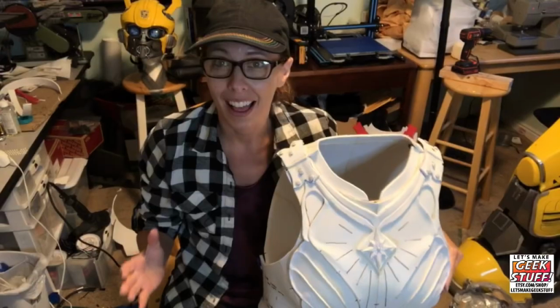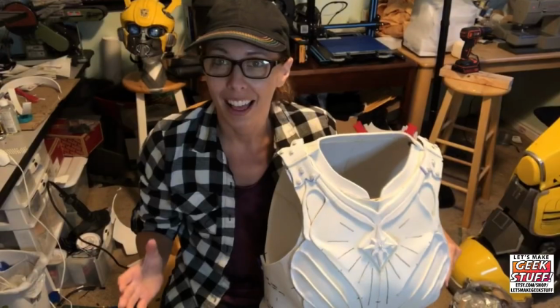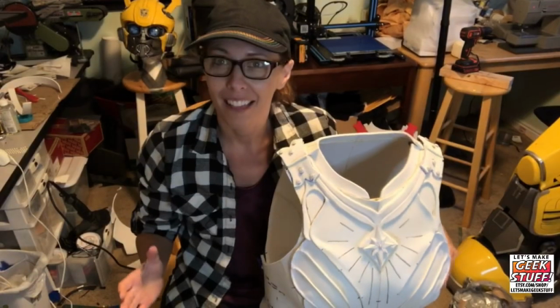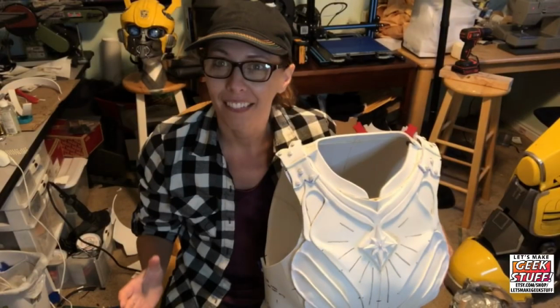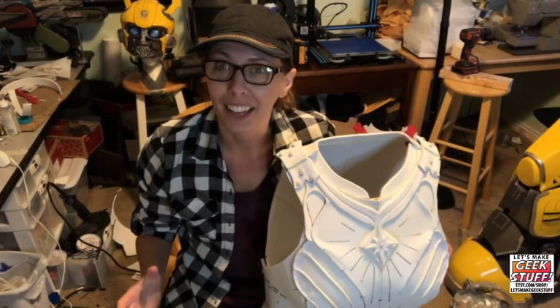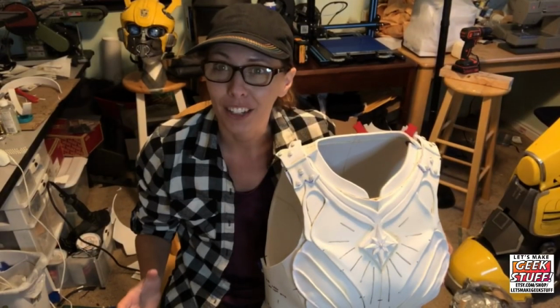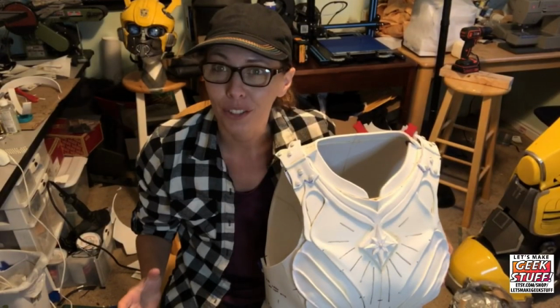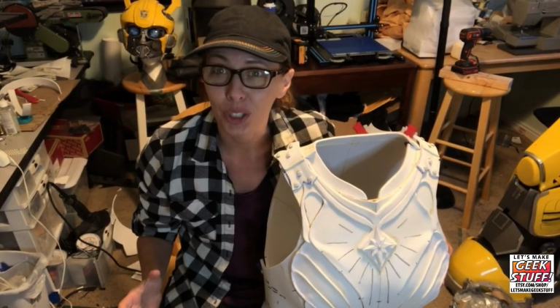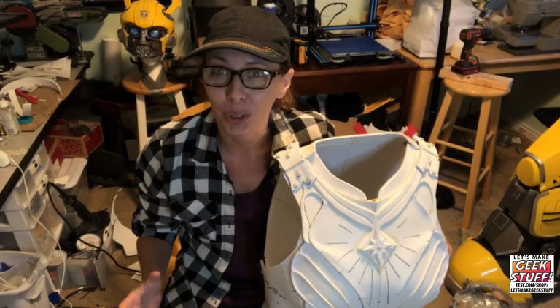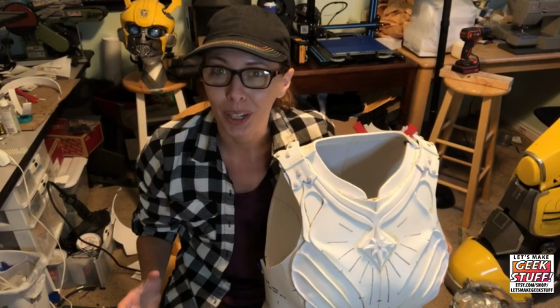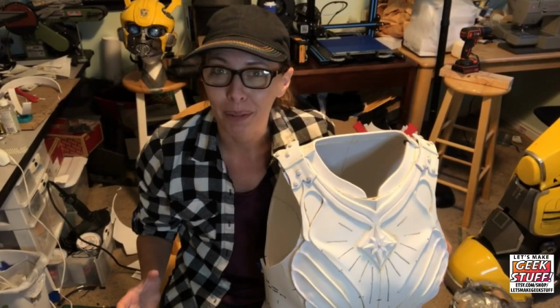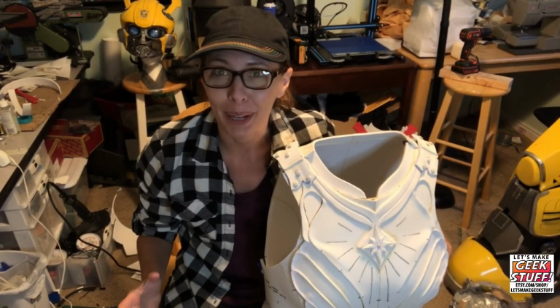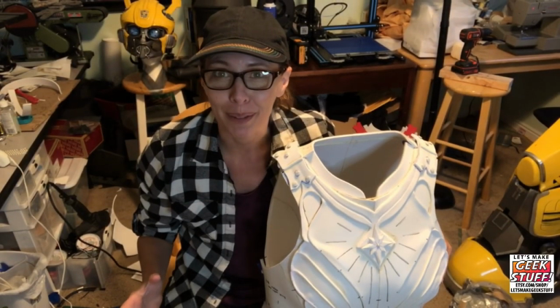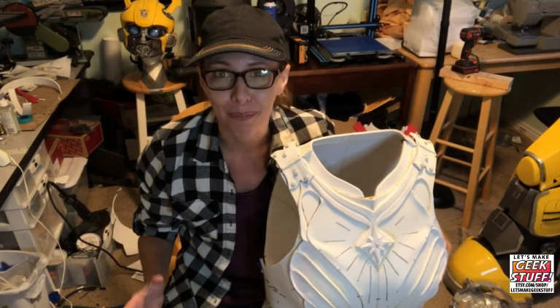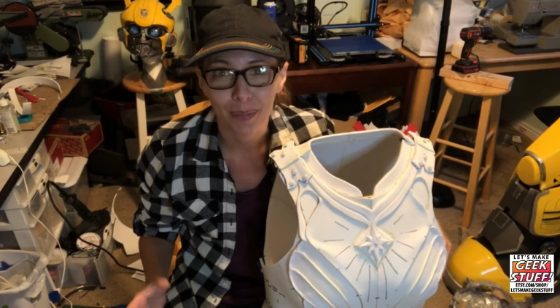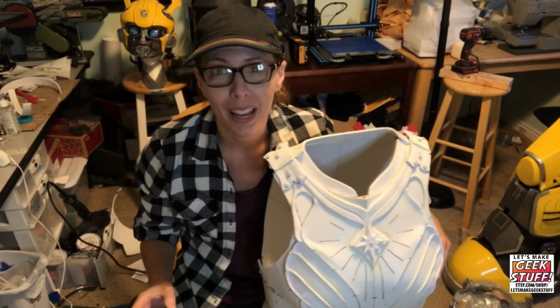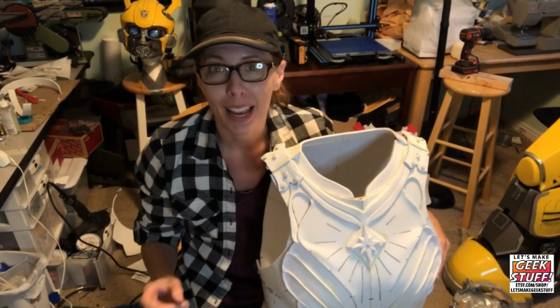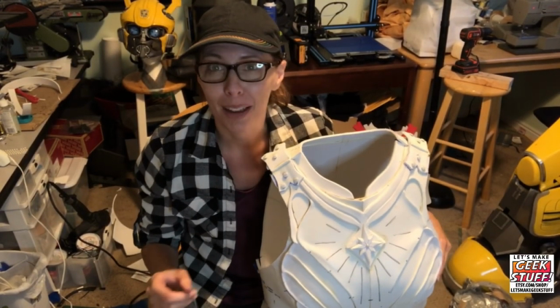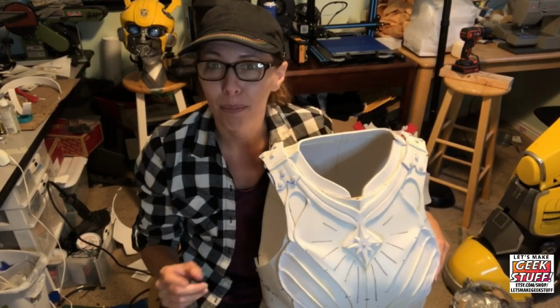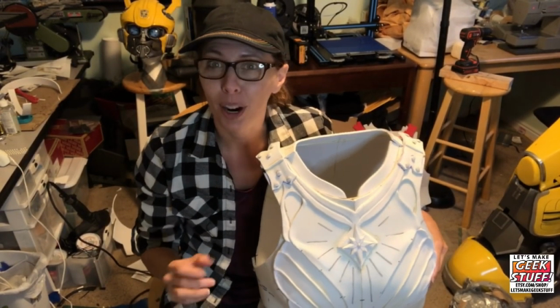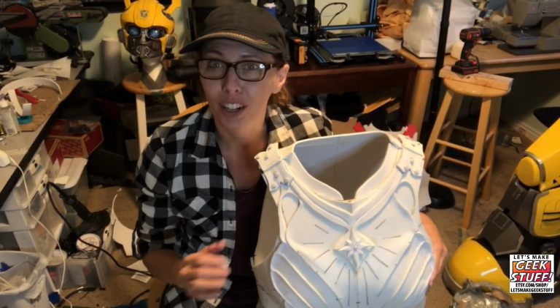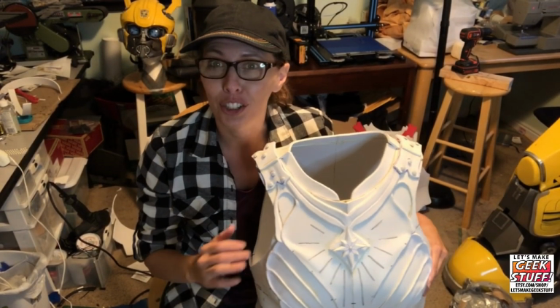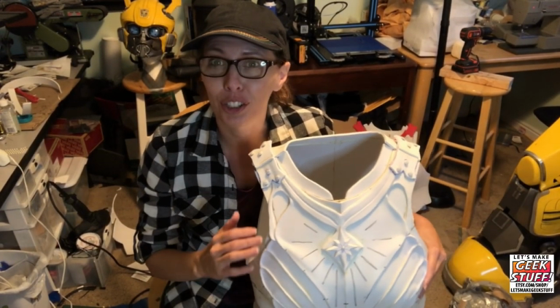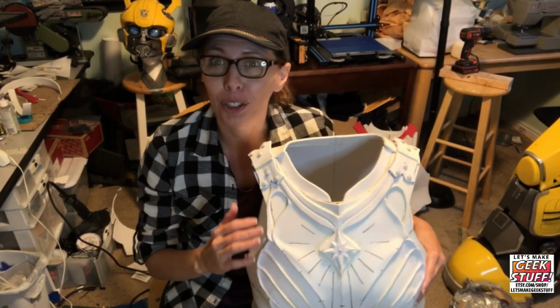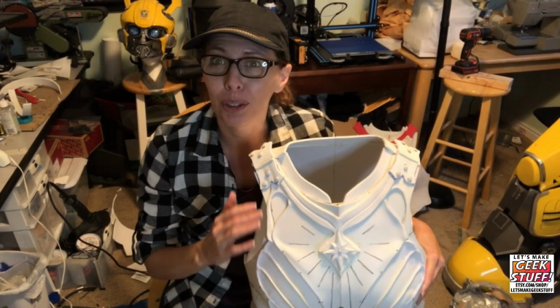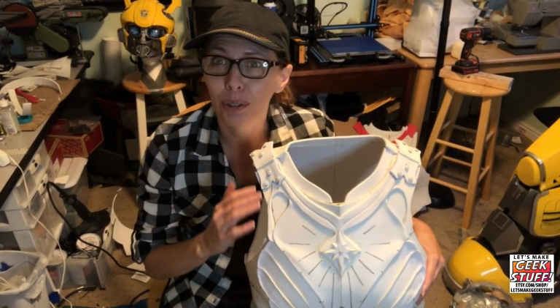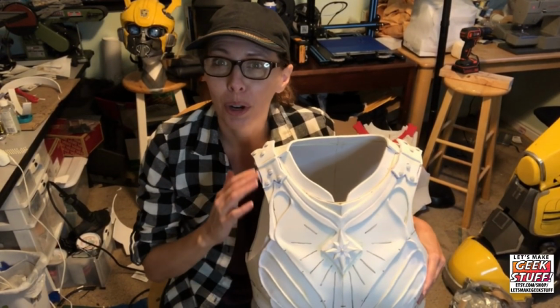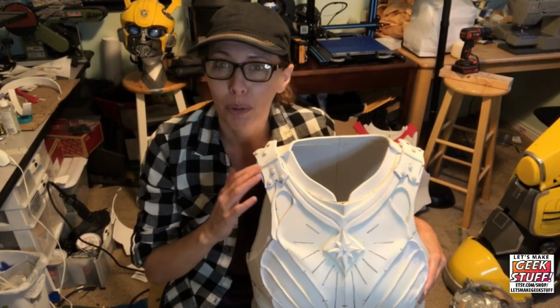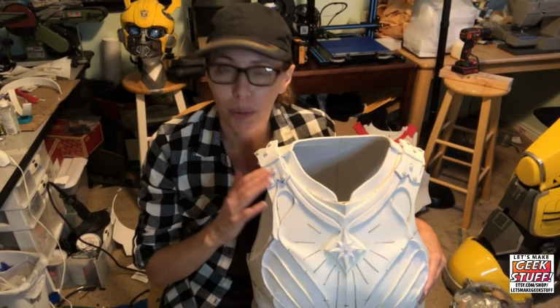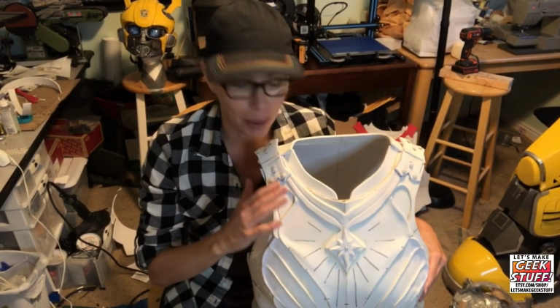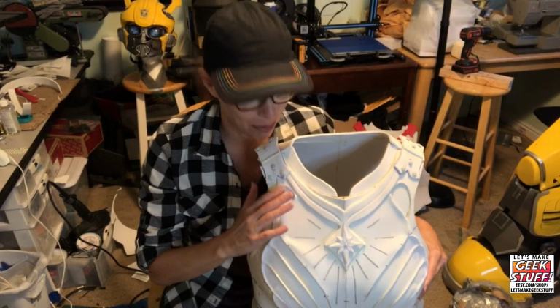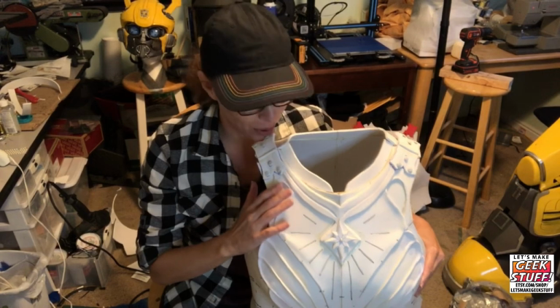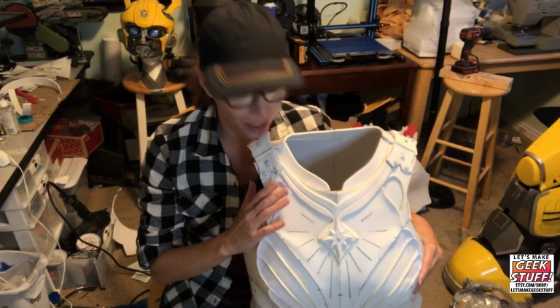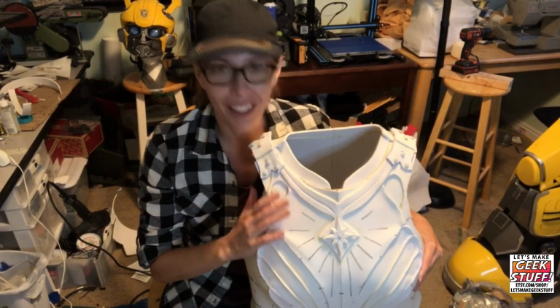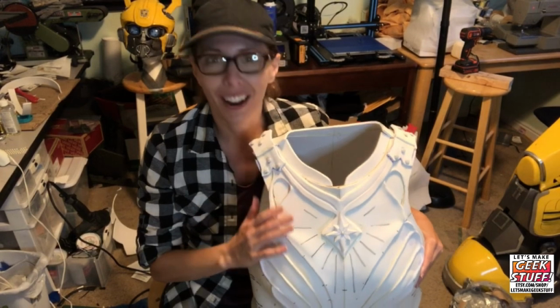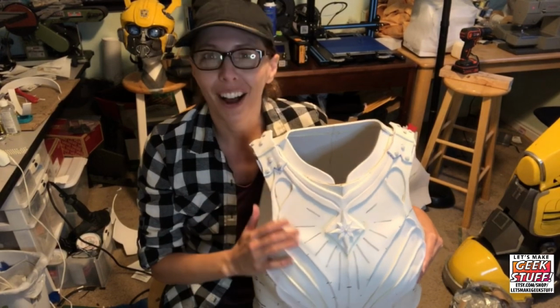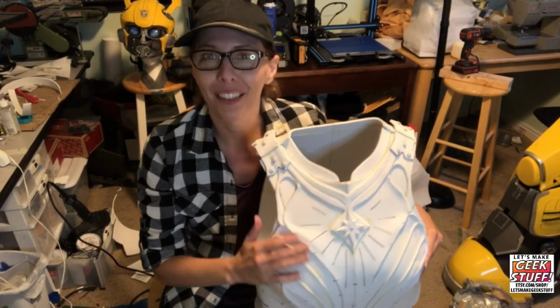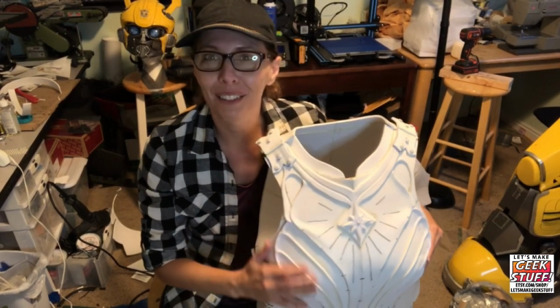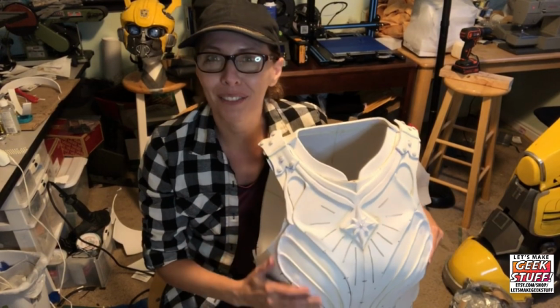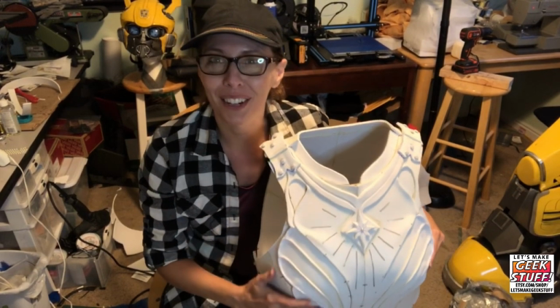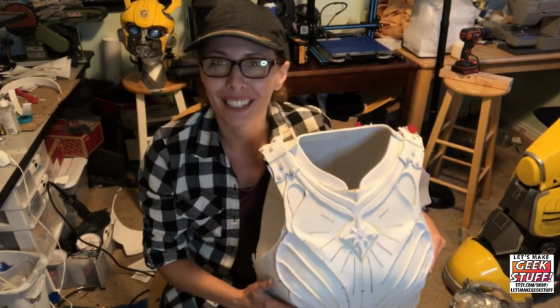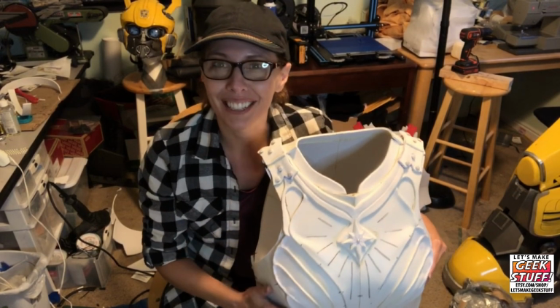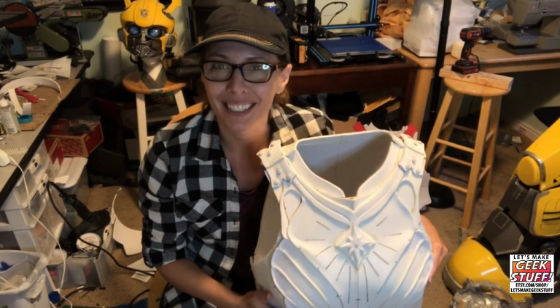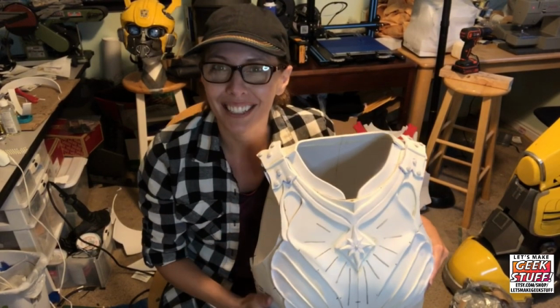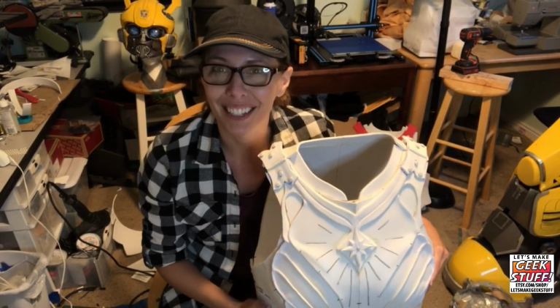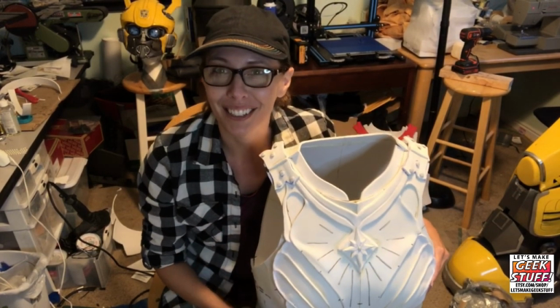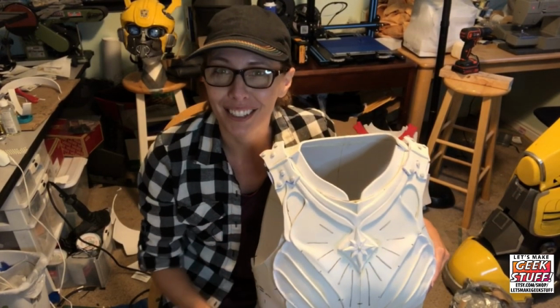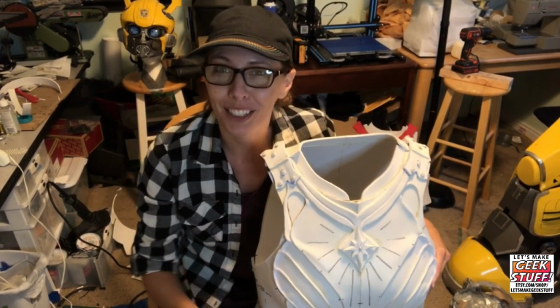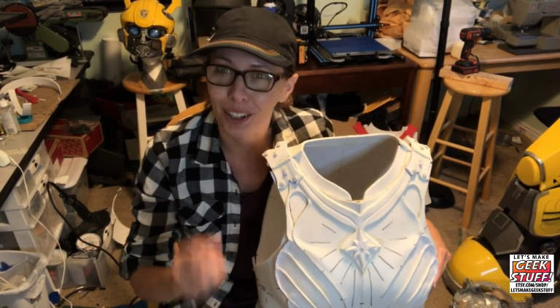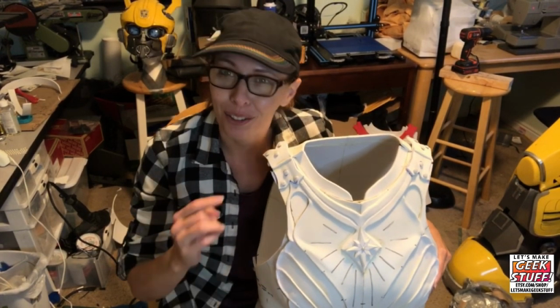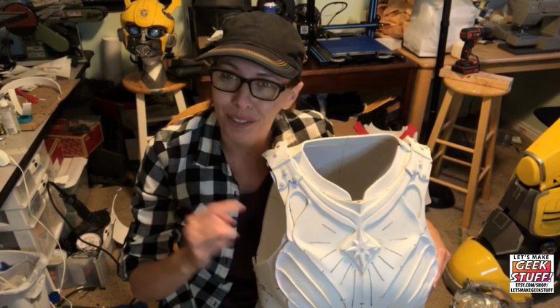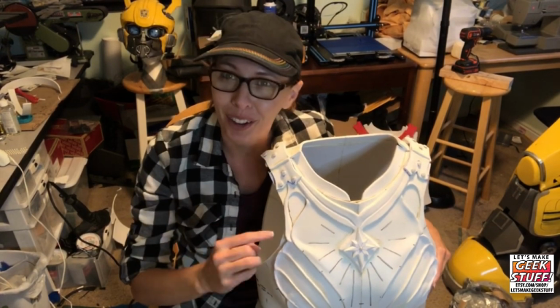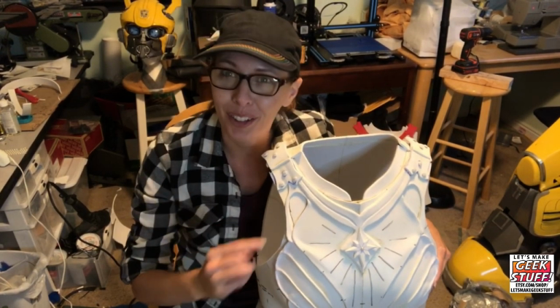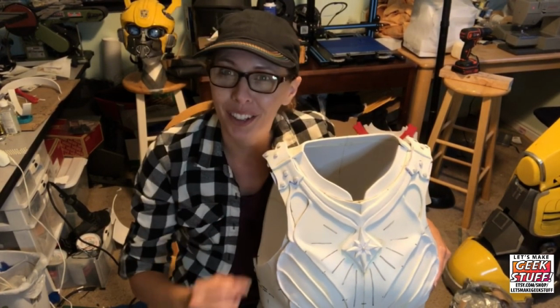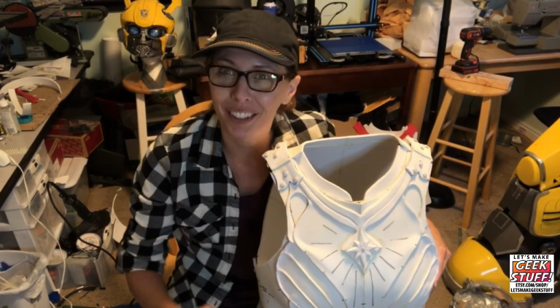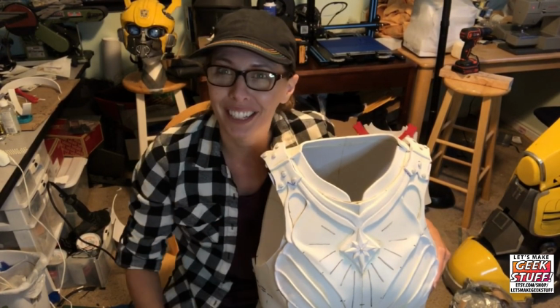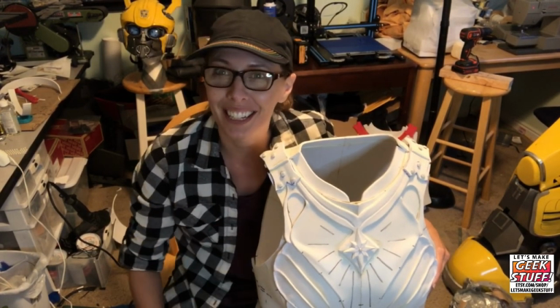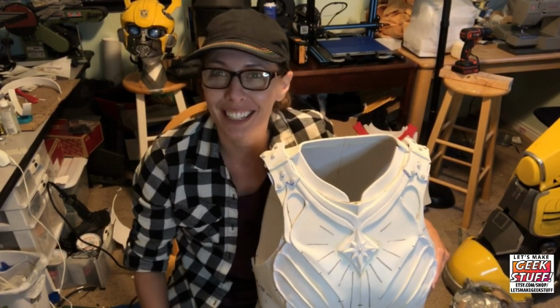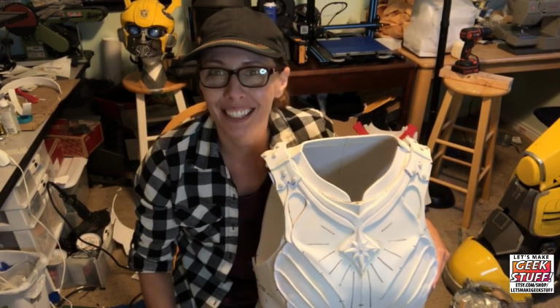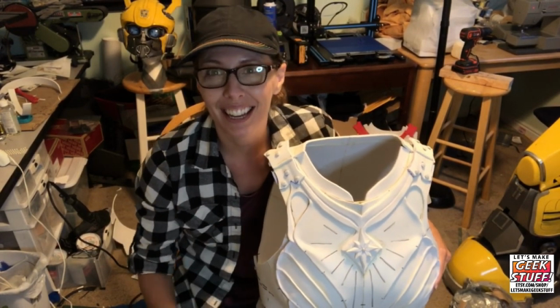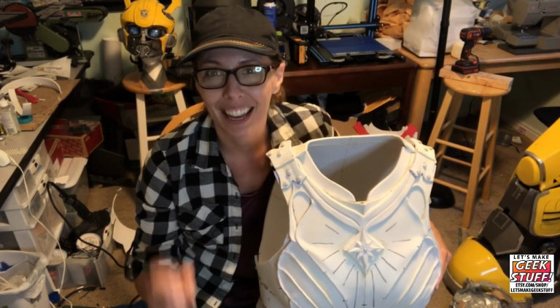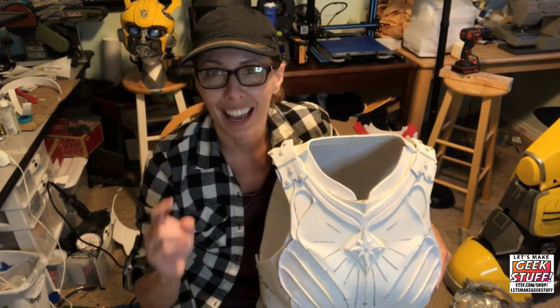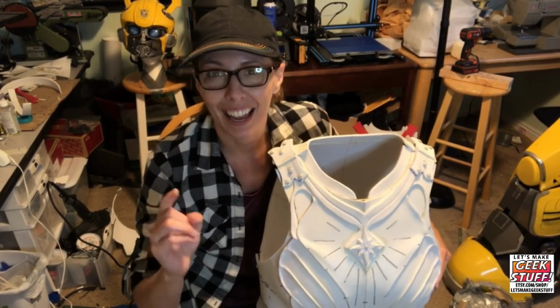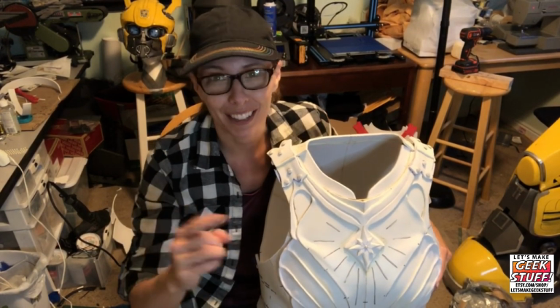Thanks for joining me. In part two we'll be putting on the front details, so follow the links and I'll see you there.